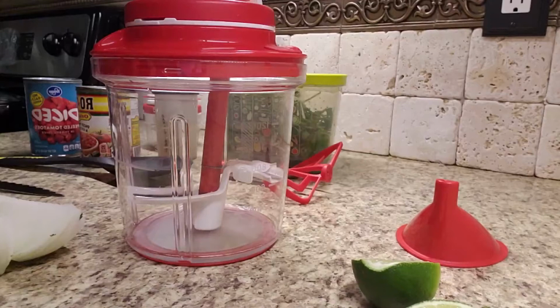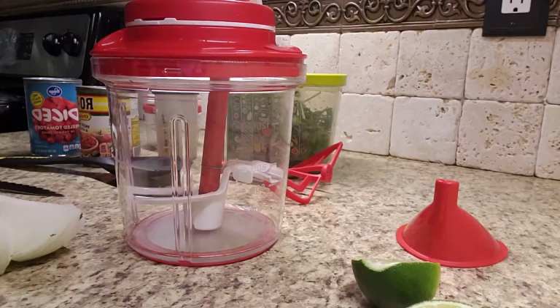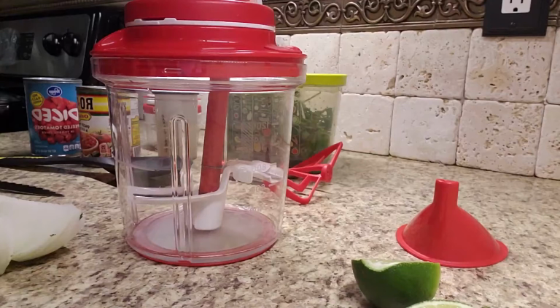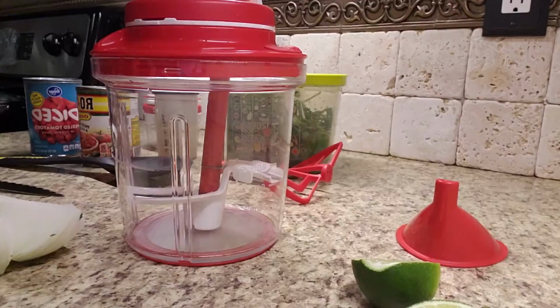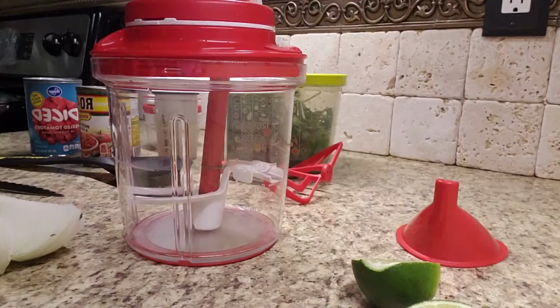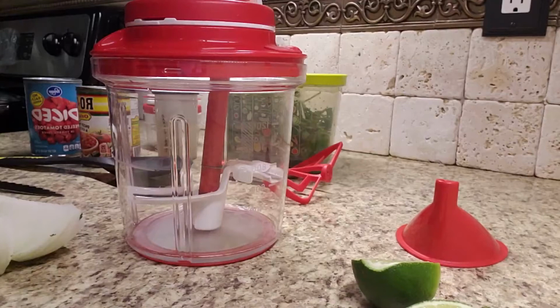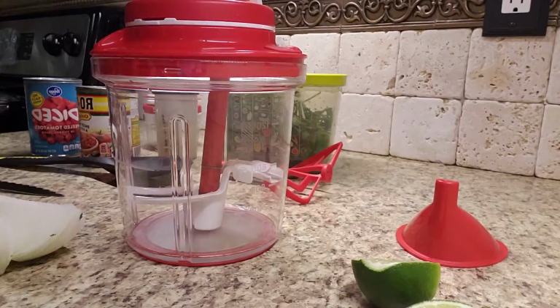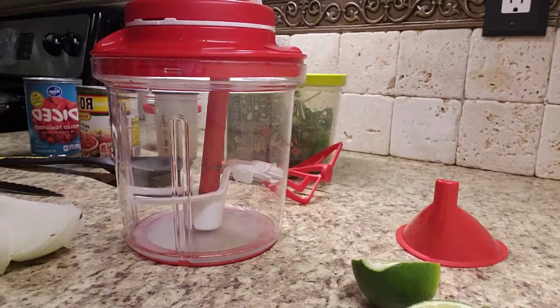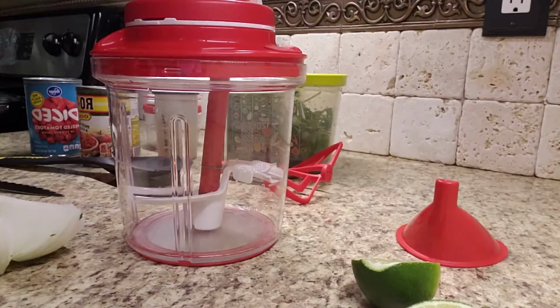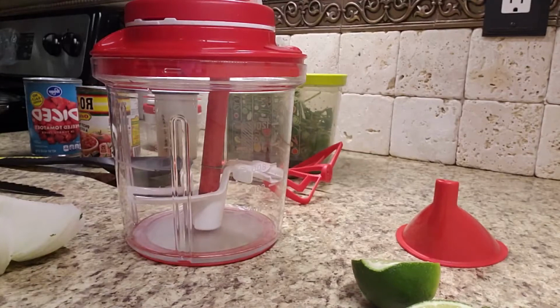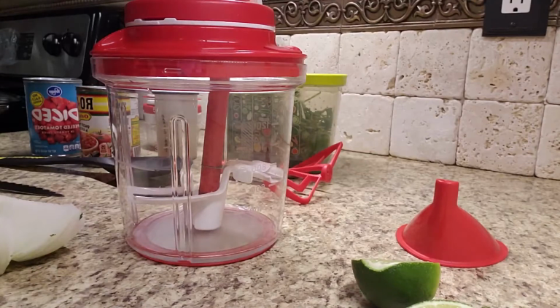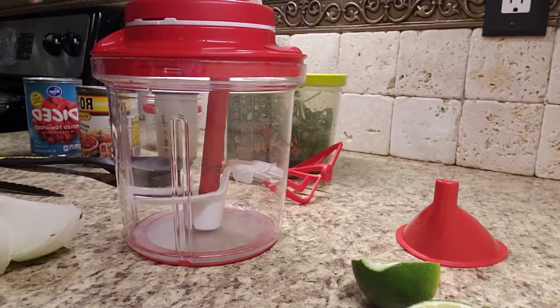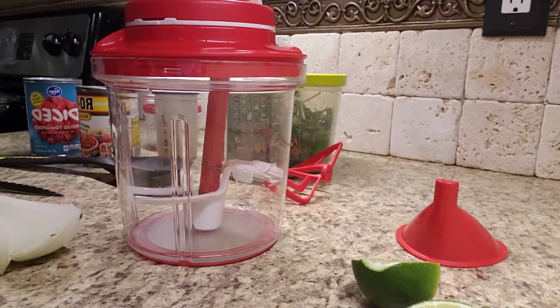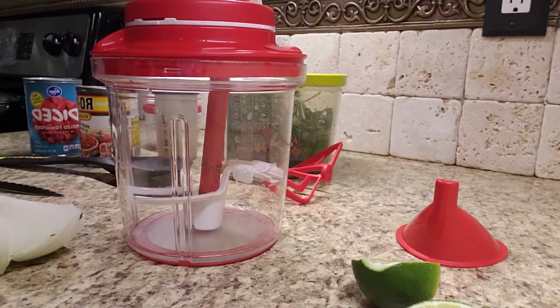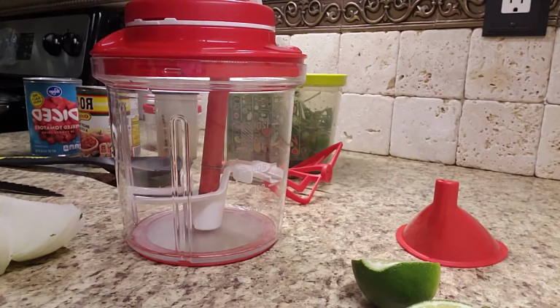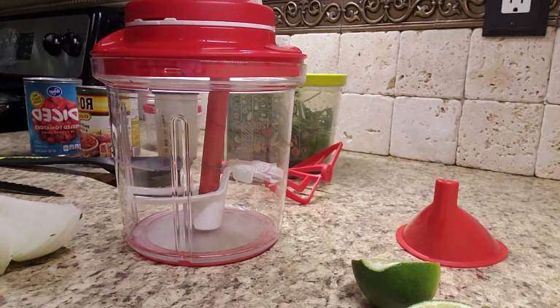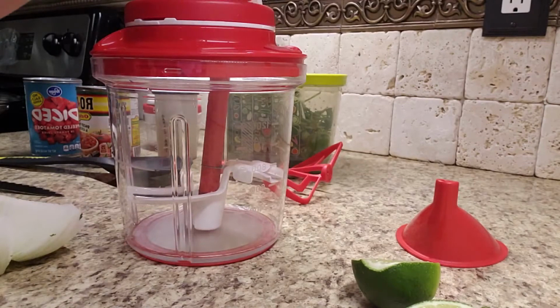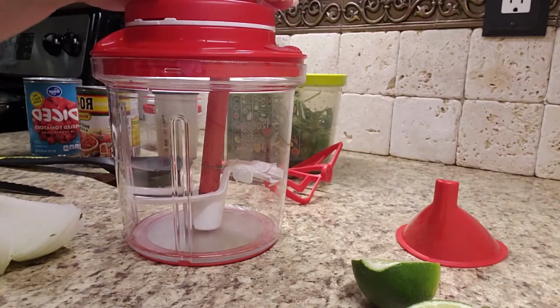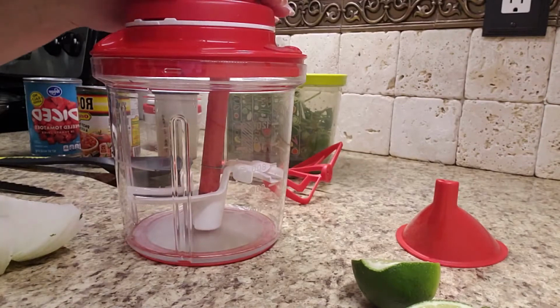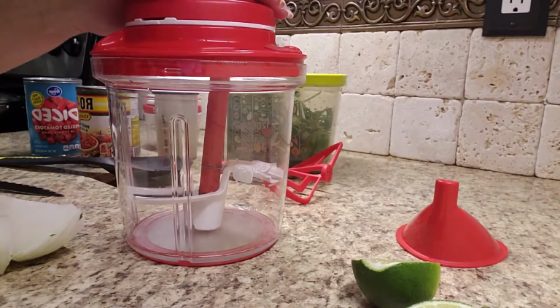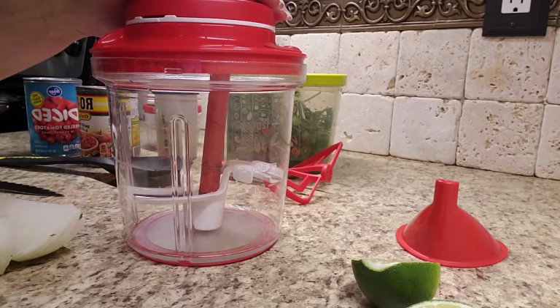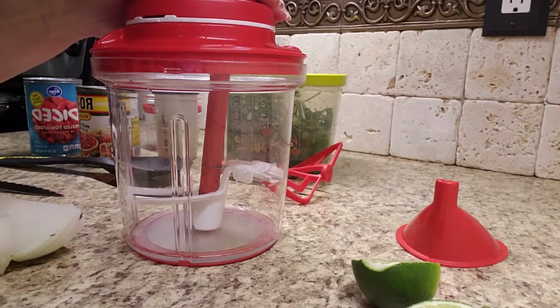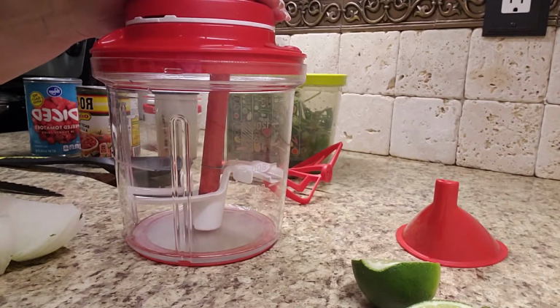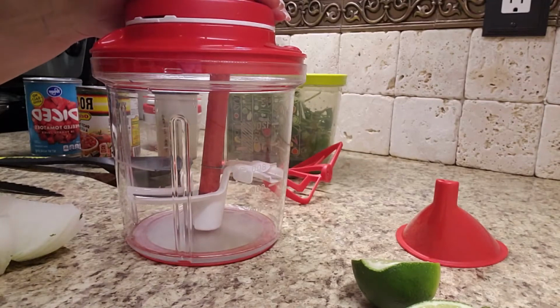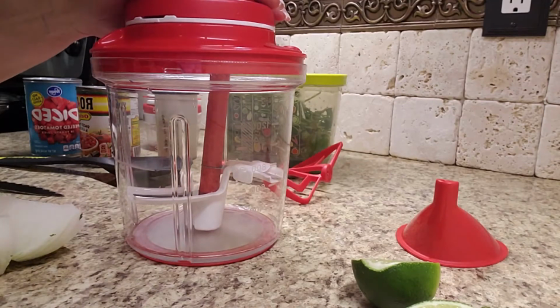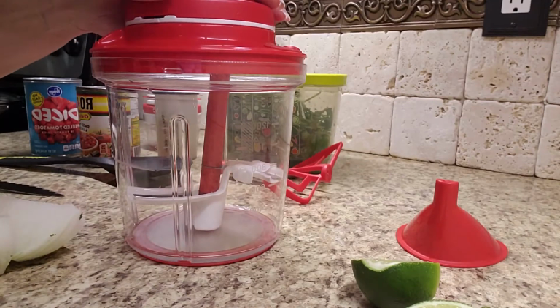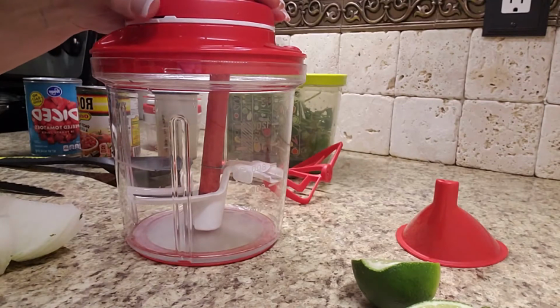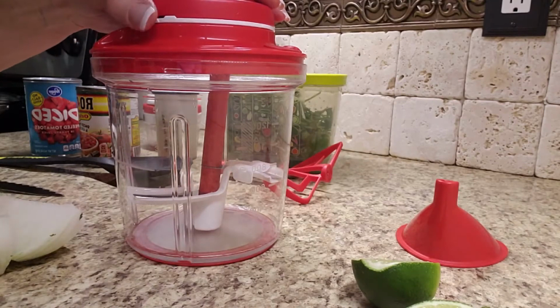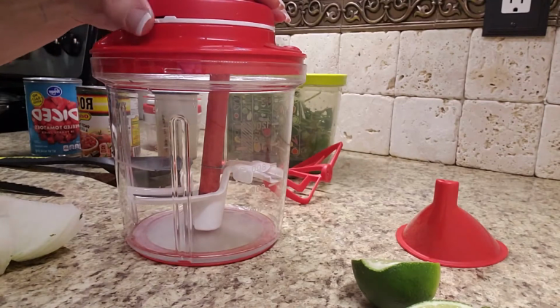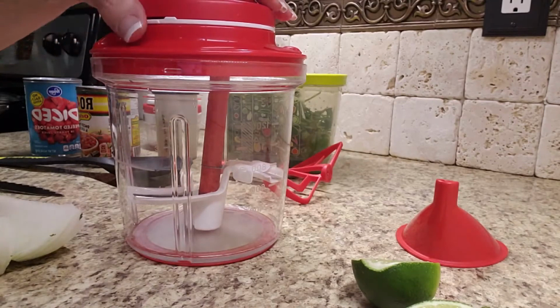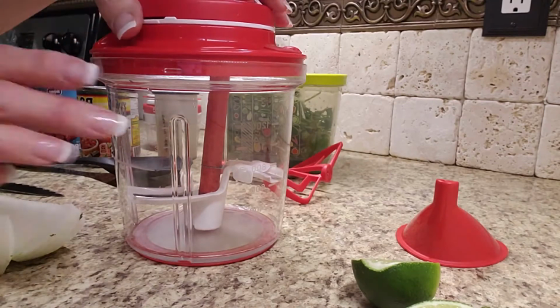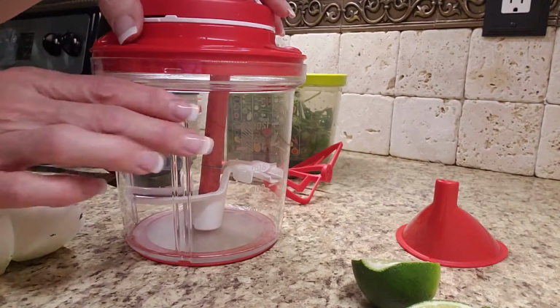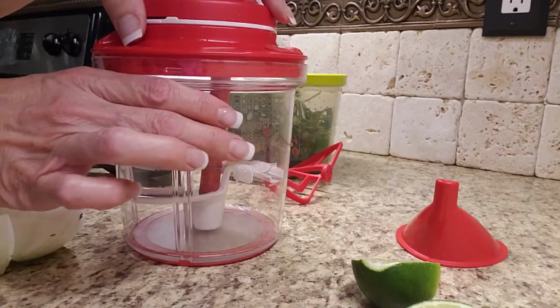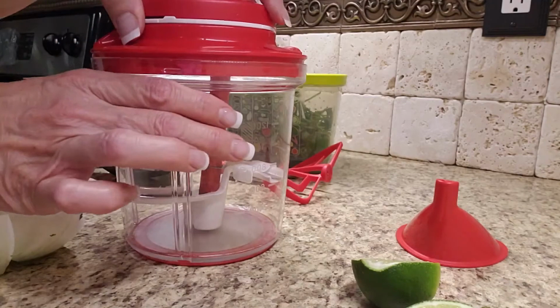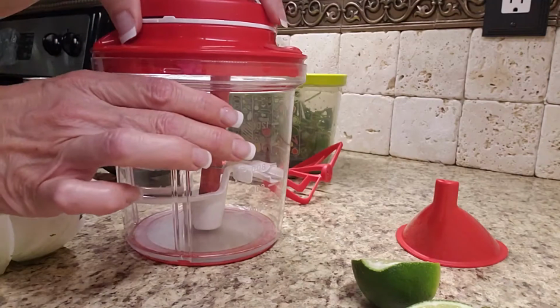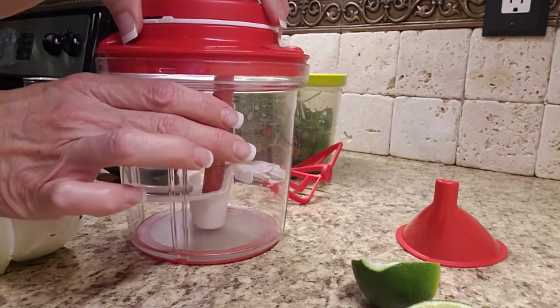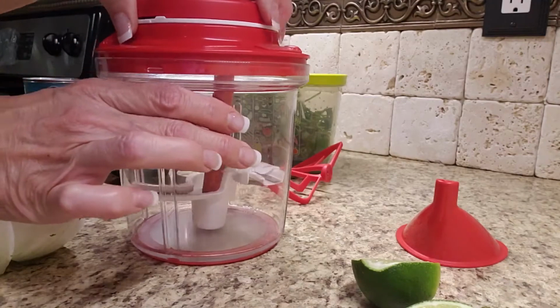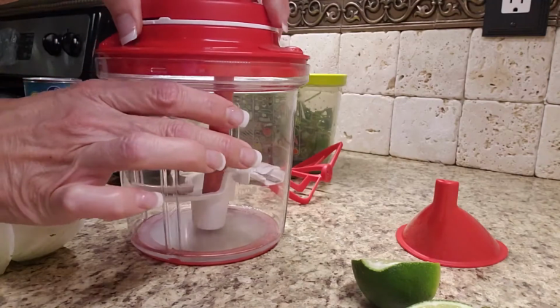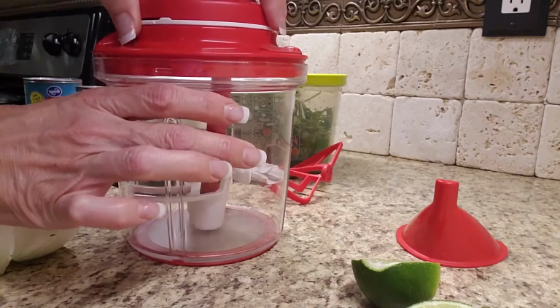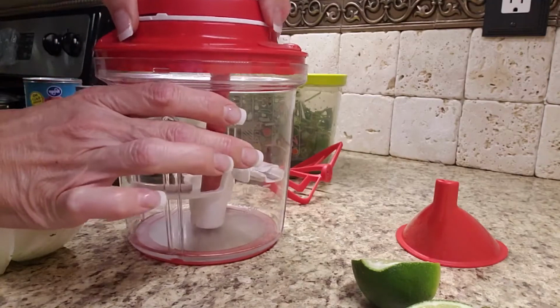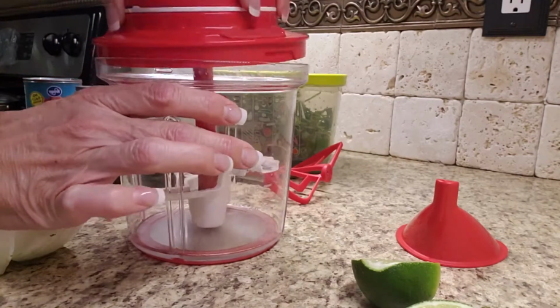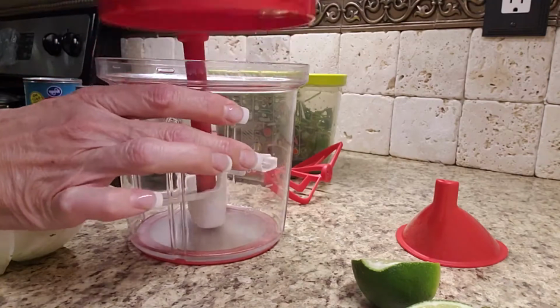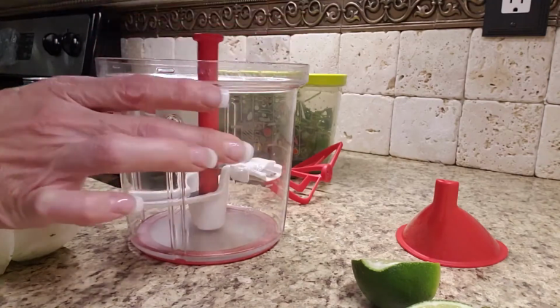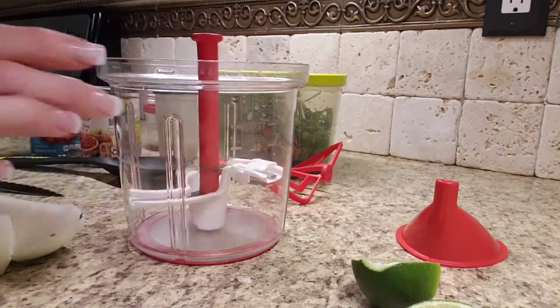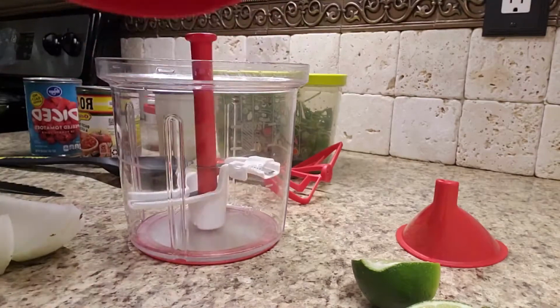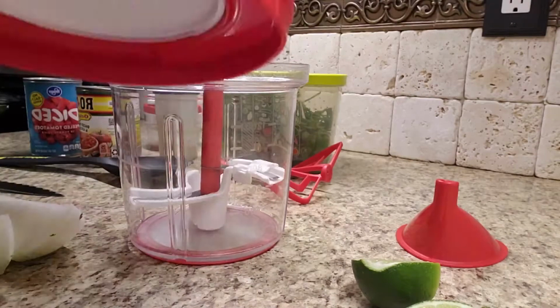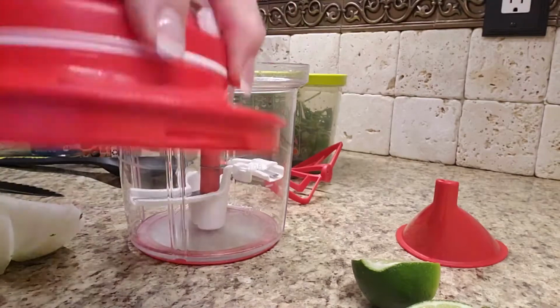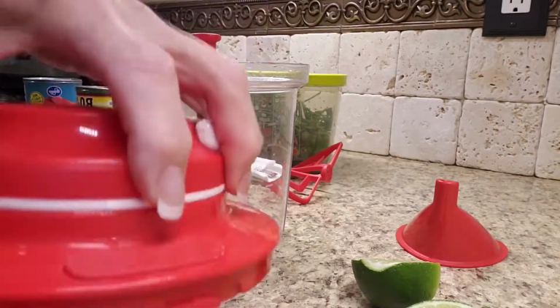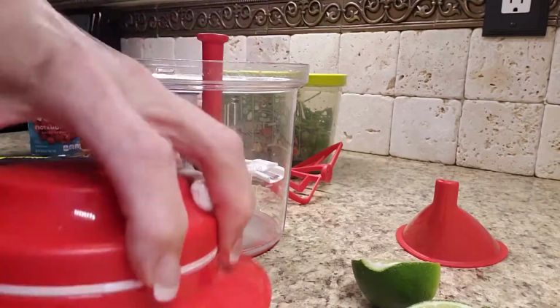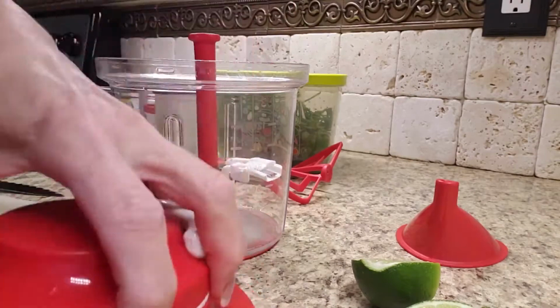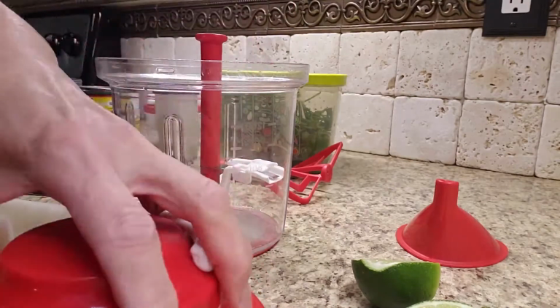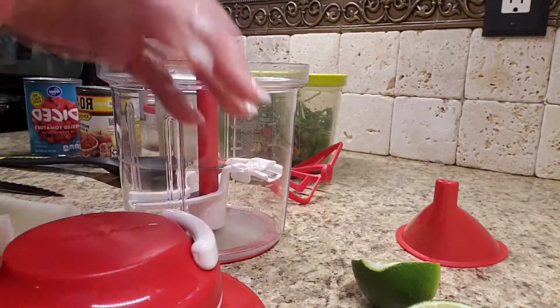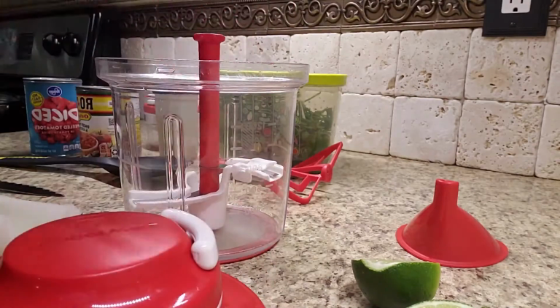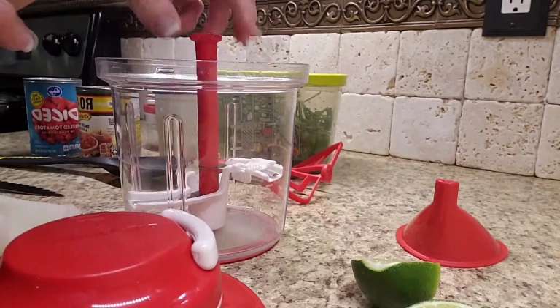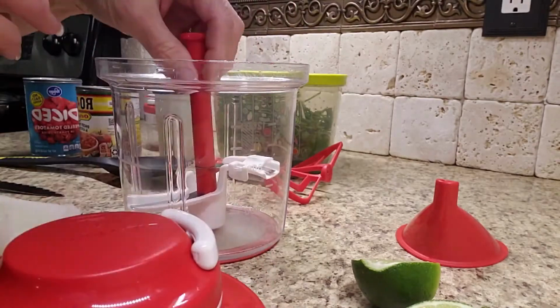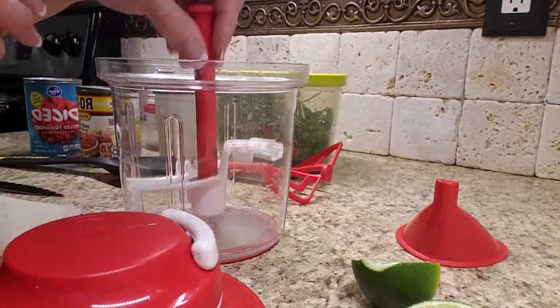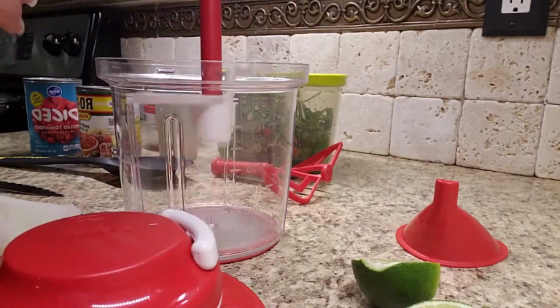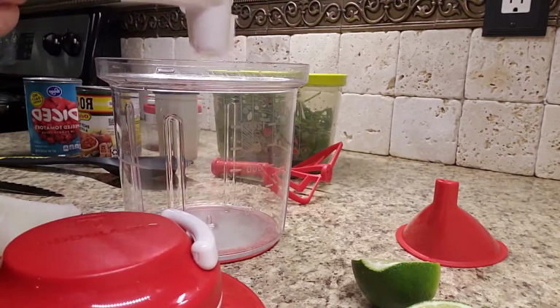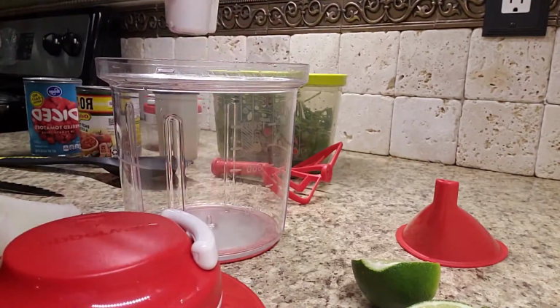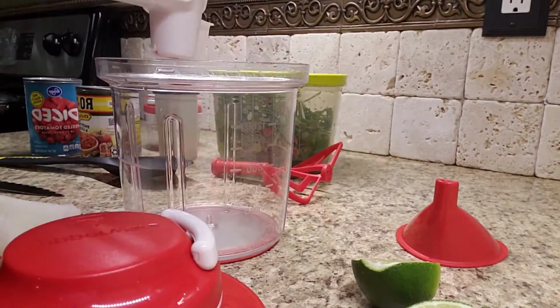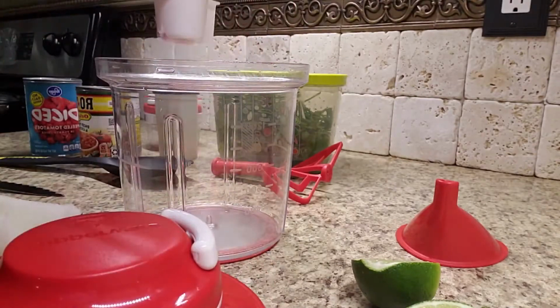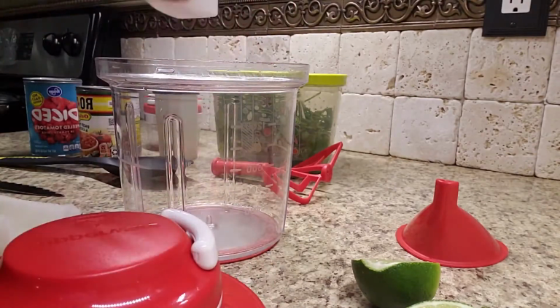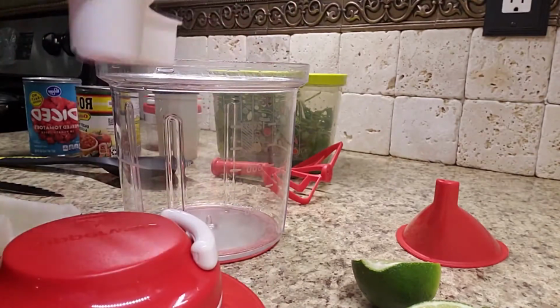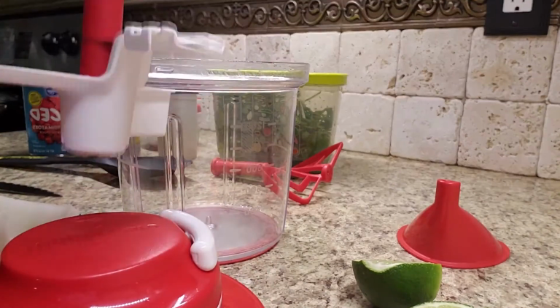Hi guys, it's Heather. Welcome to our Tupperware Power Chef, one of our favorite pieces. Let me show you a little bit about it.